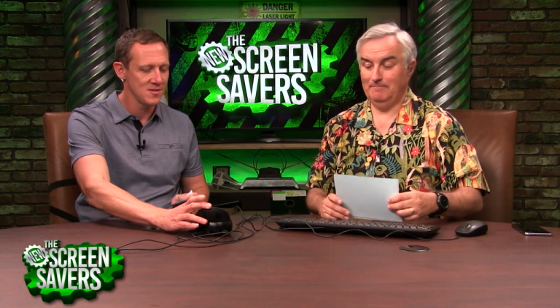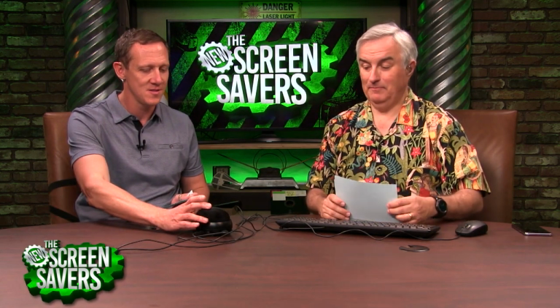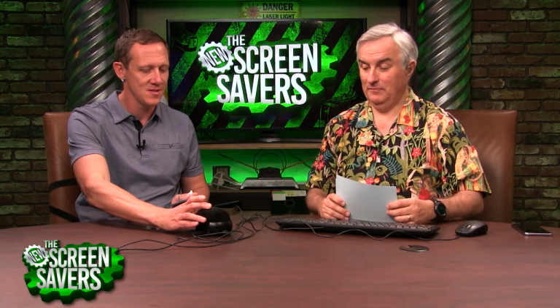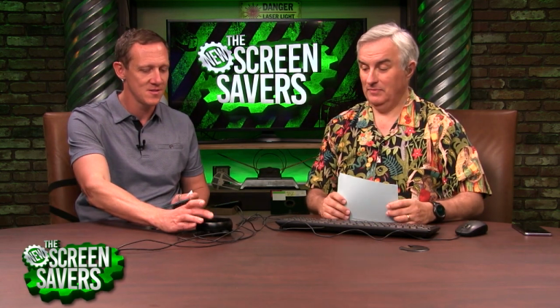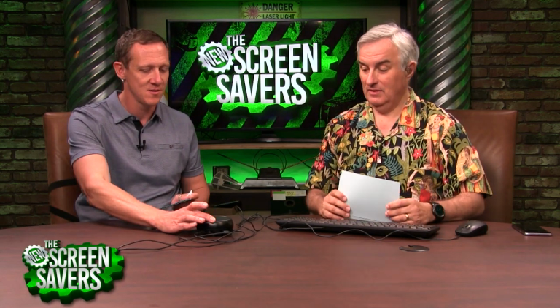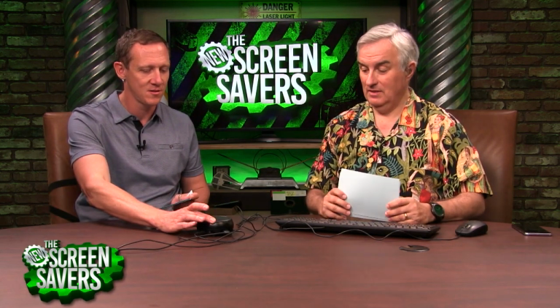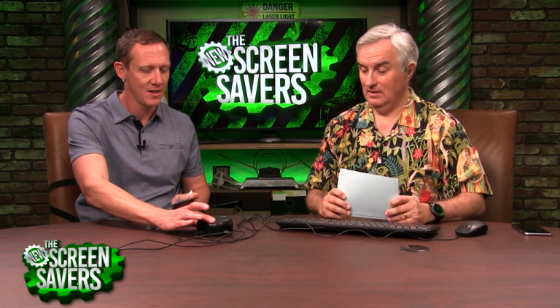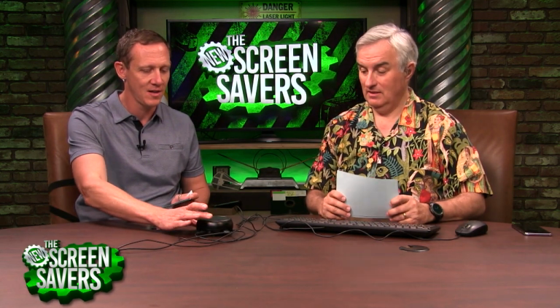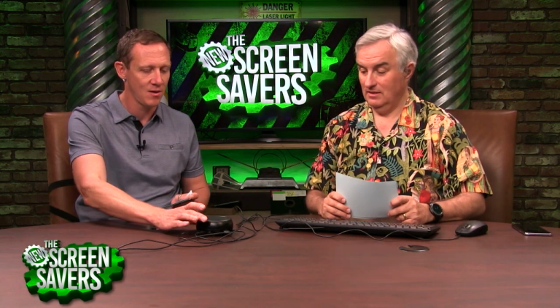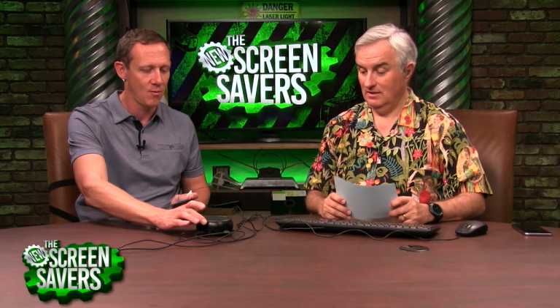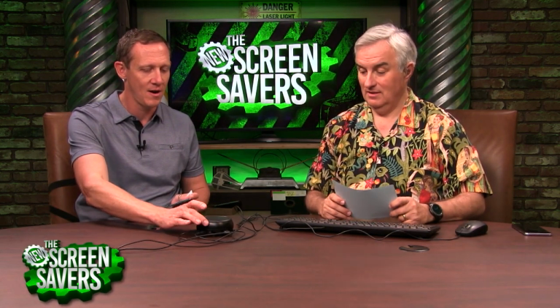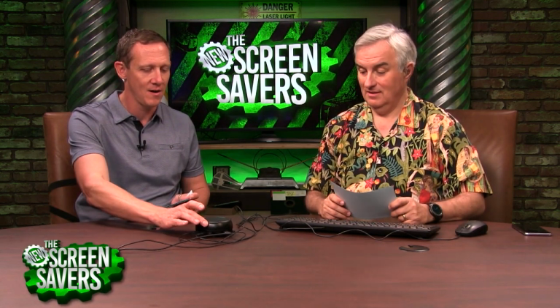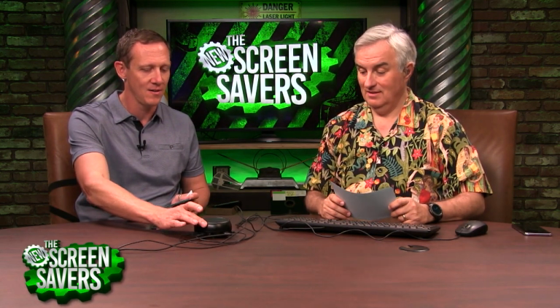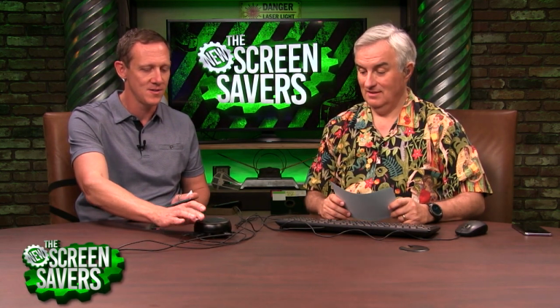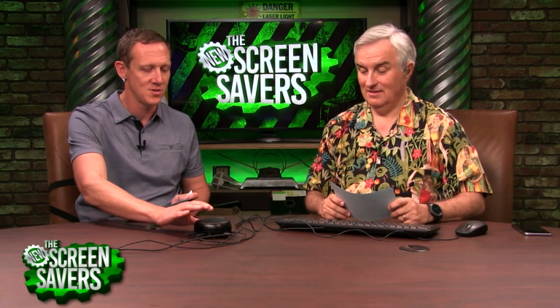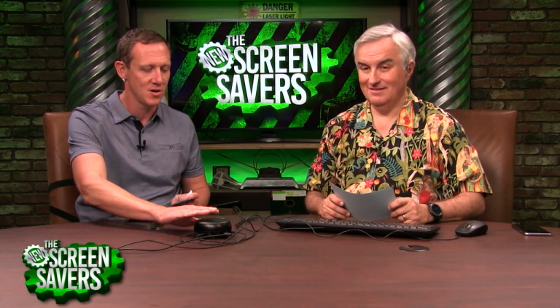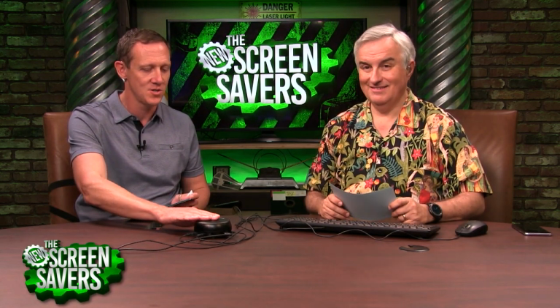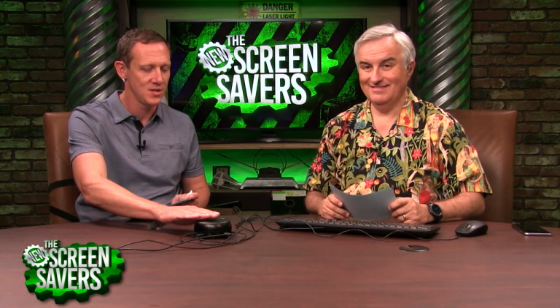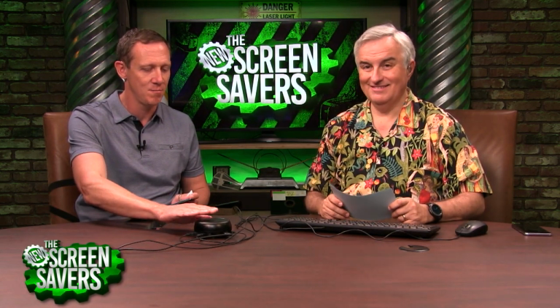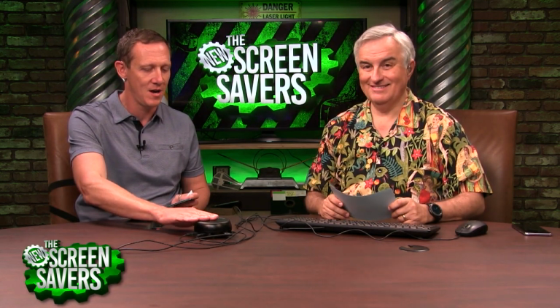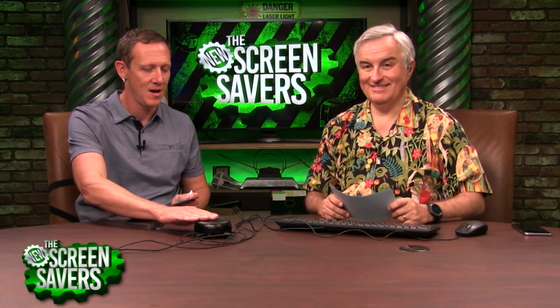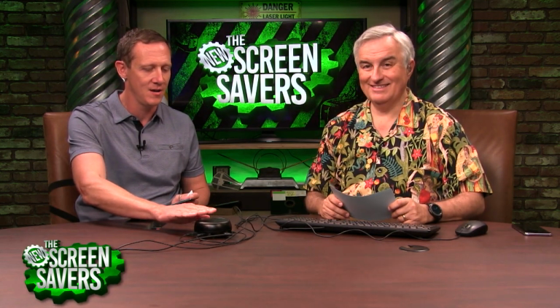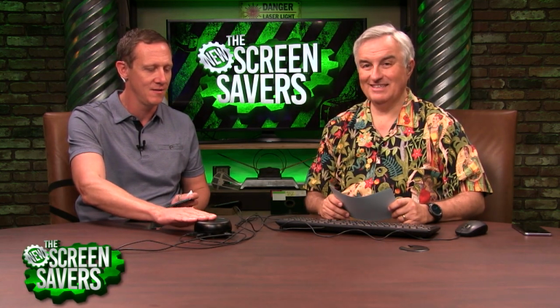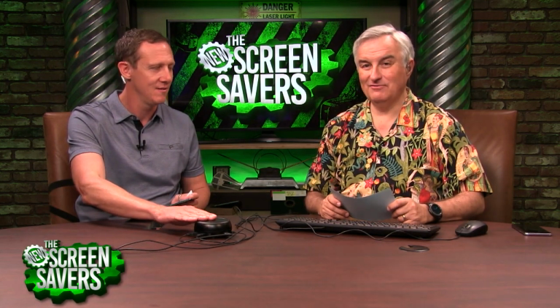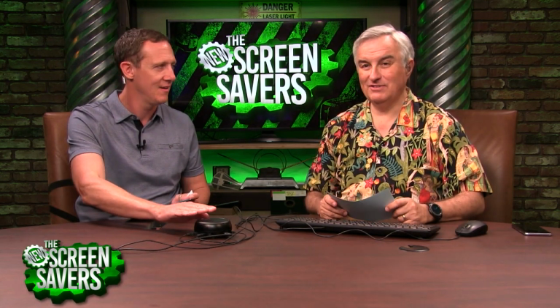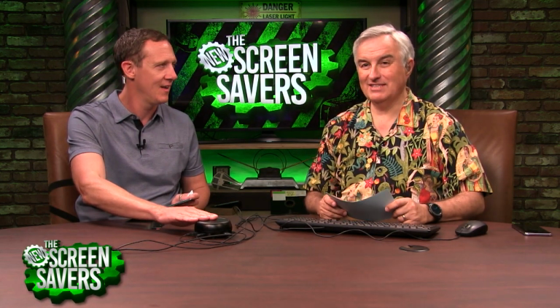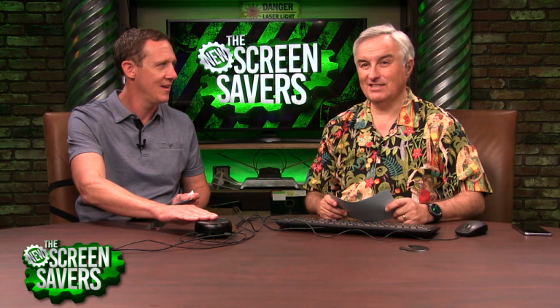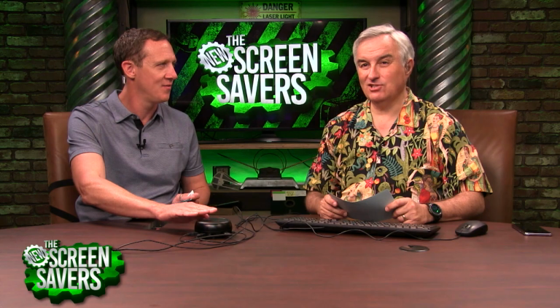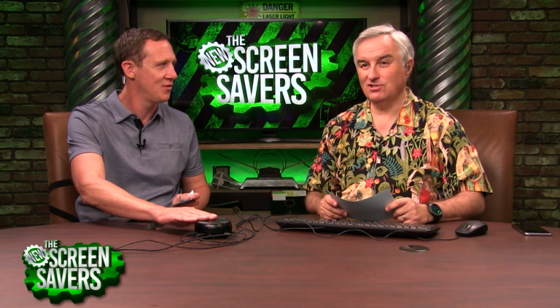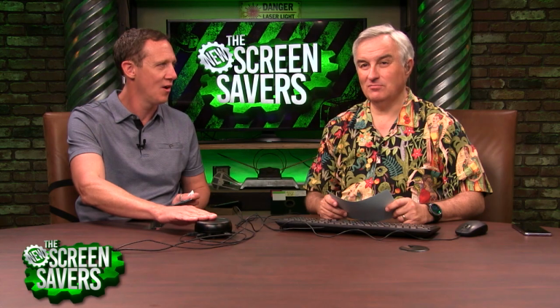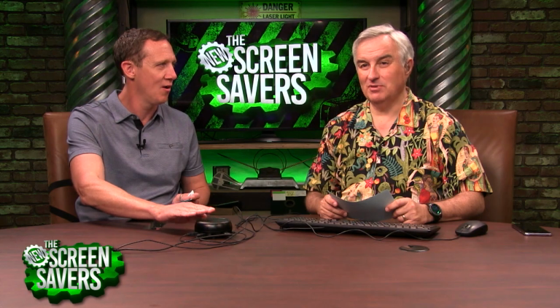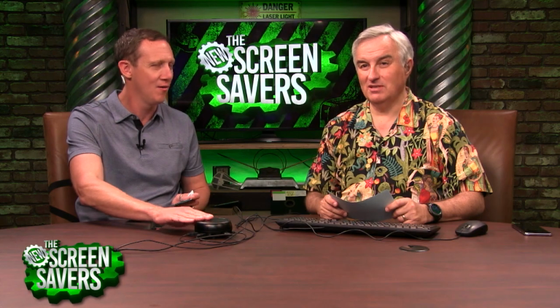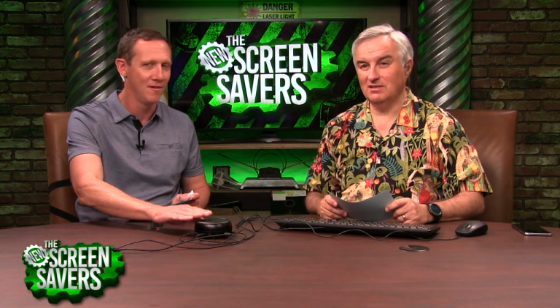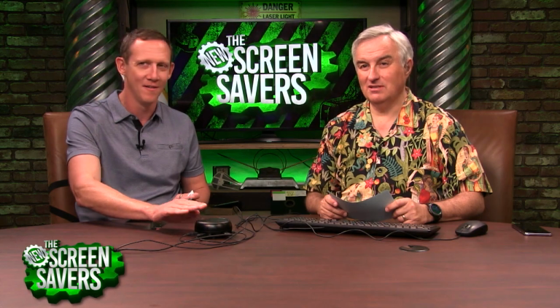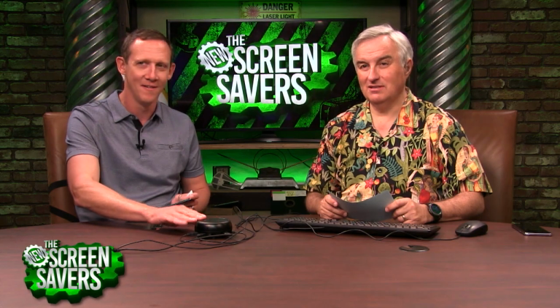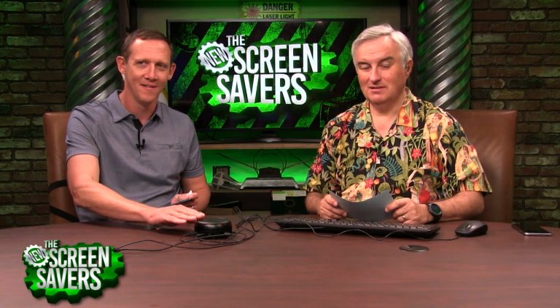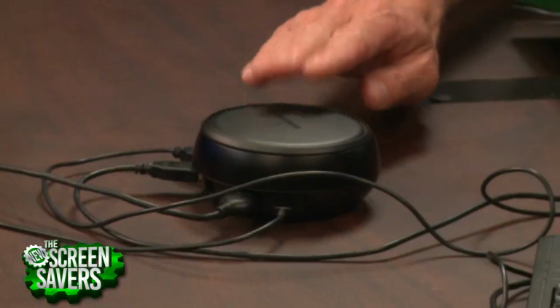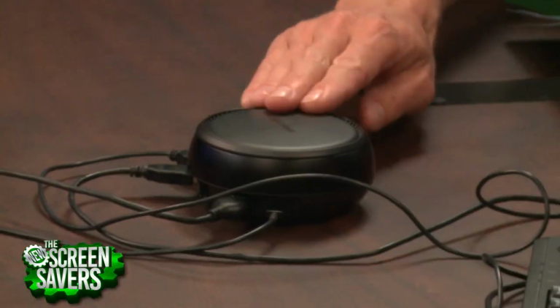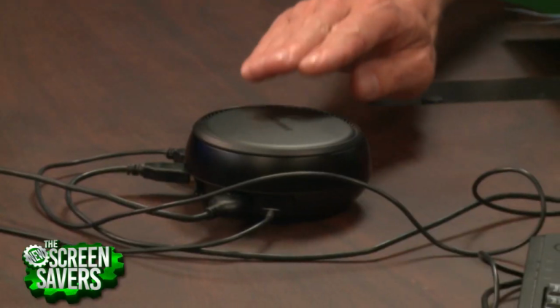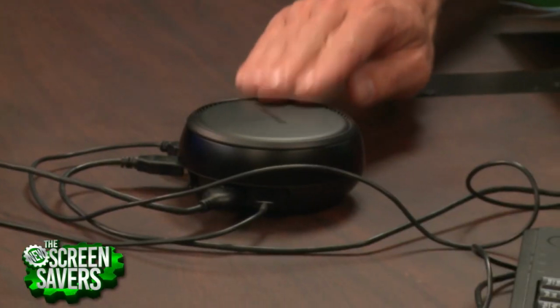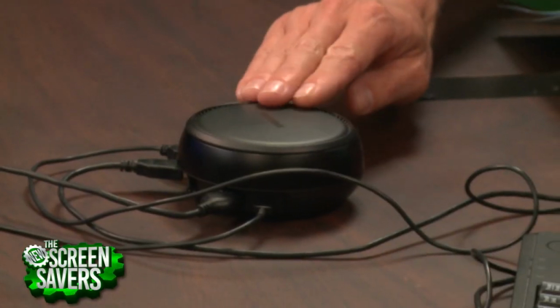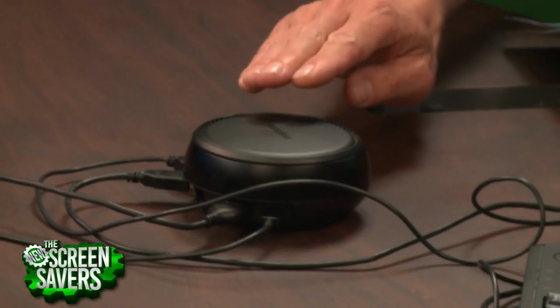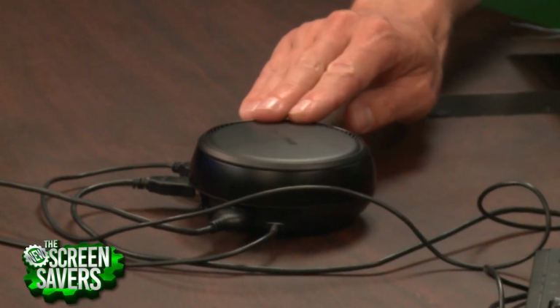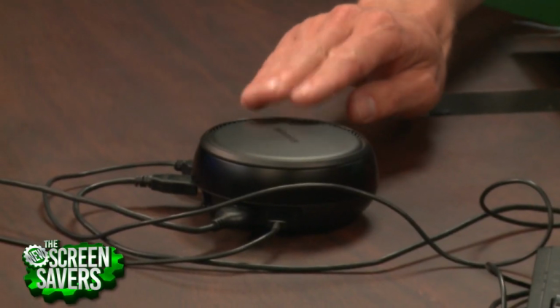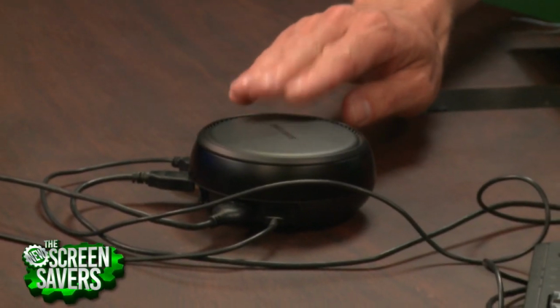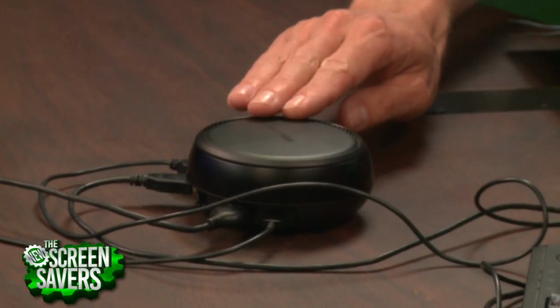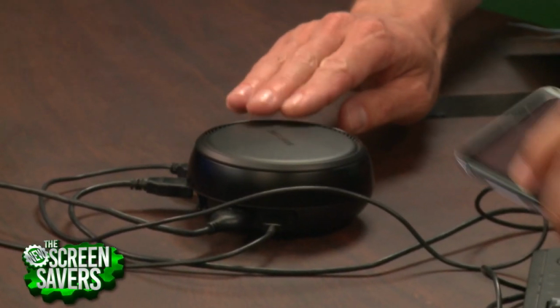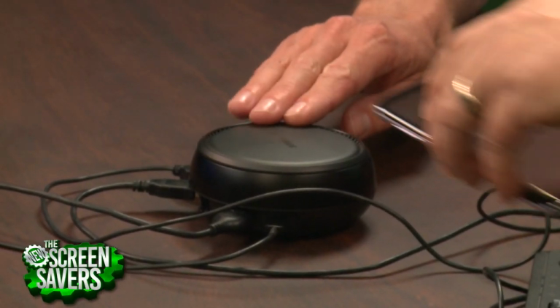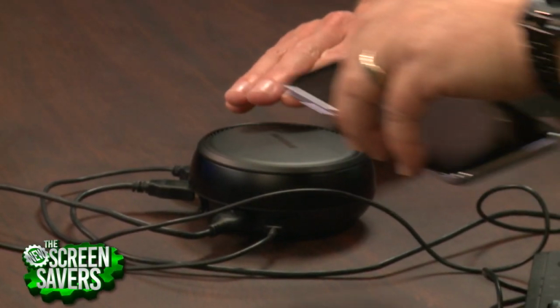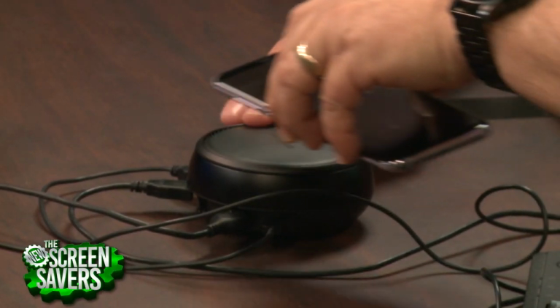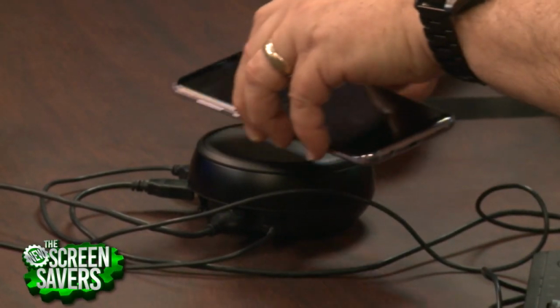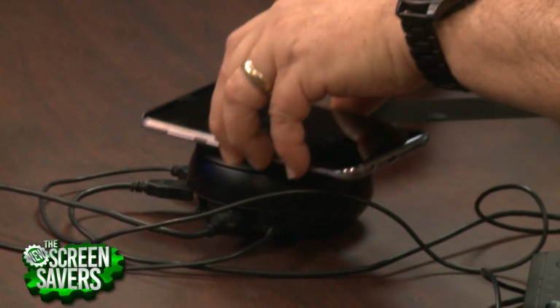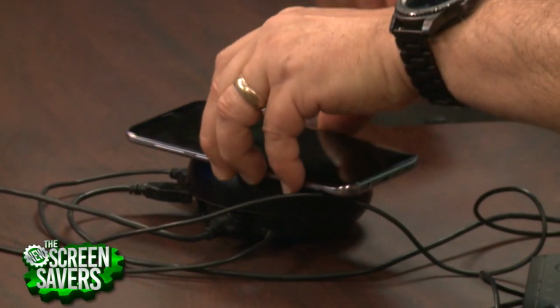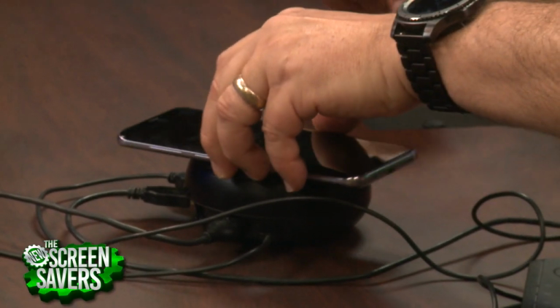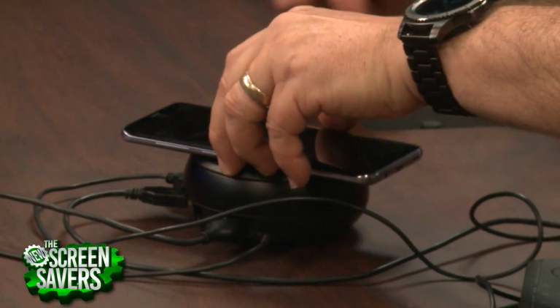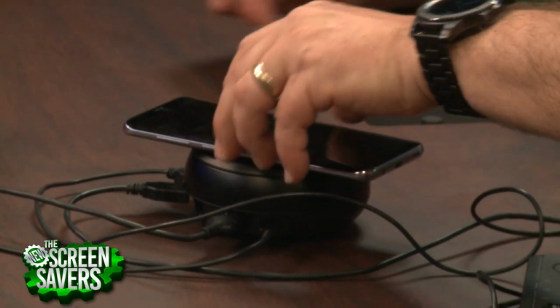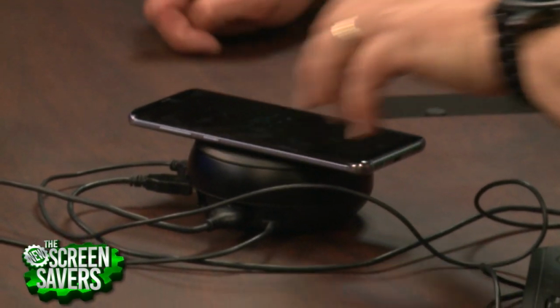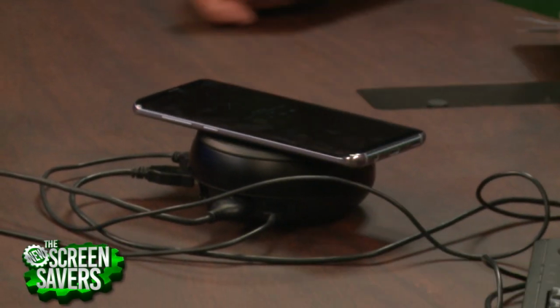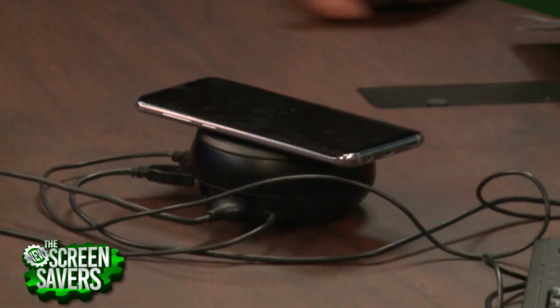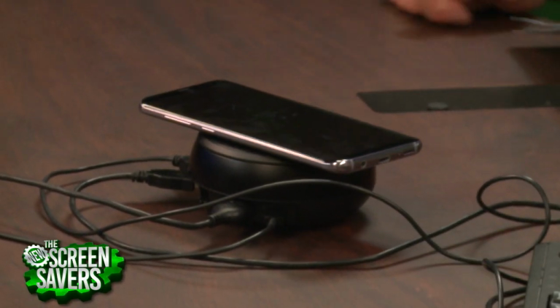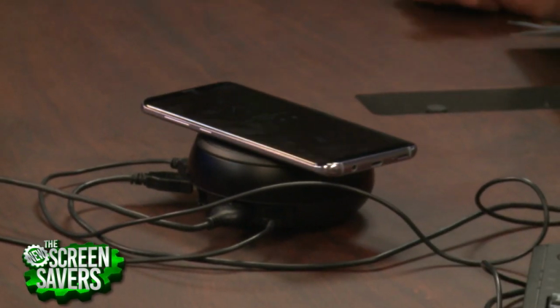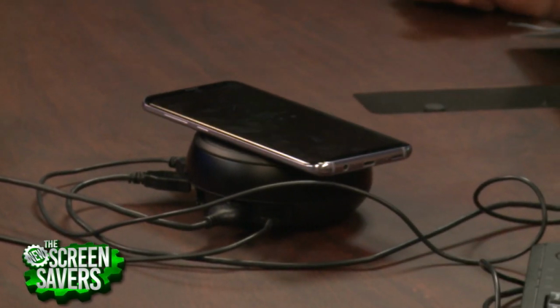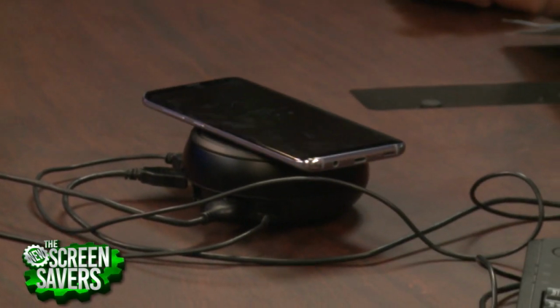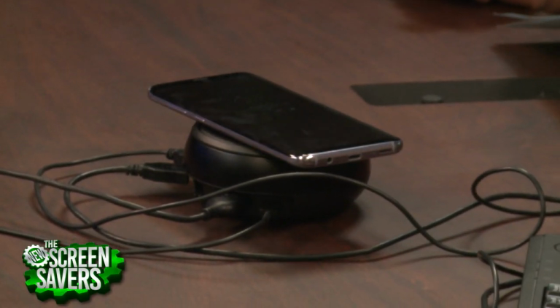Also, doesn't this look like a wireless charging pod? Yeah, it feels like it should be. So maybe iteration two — make that top a little wireless charging pod.